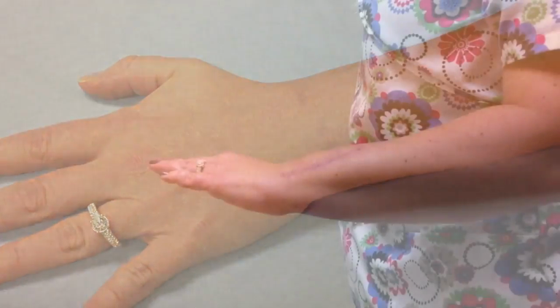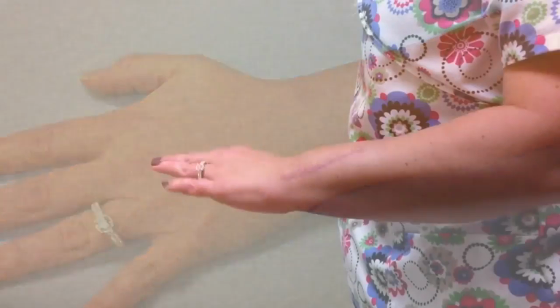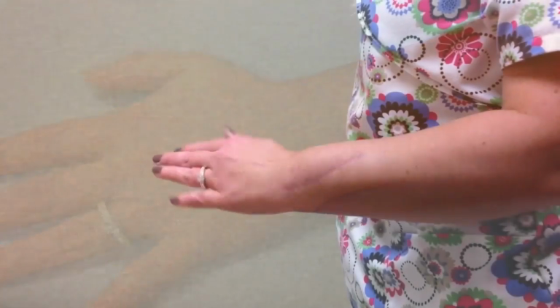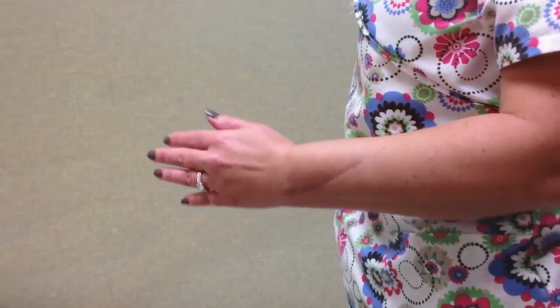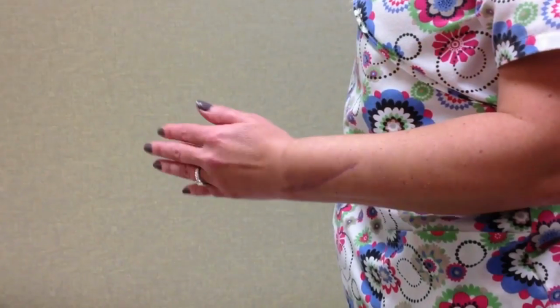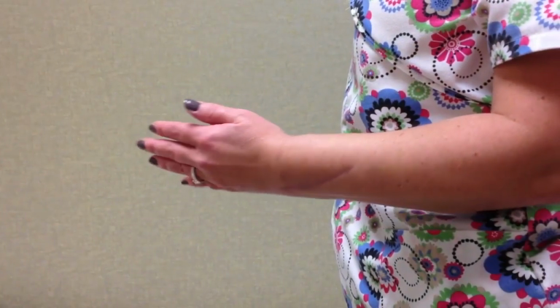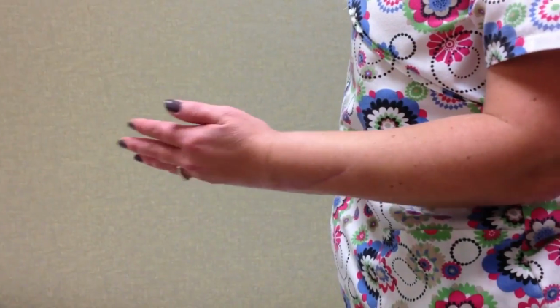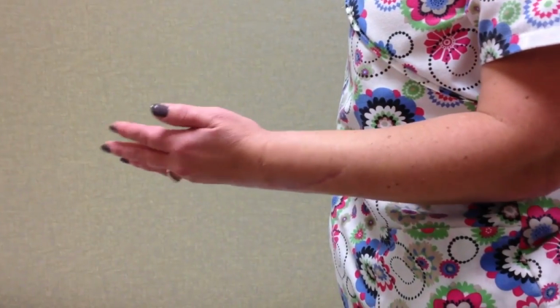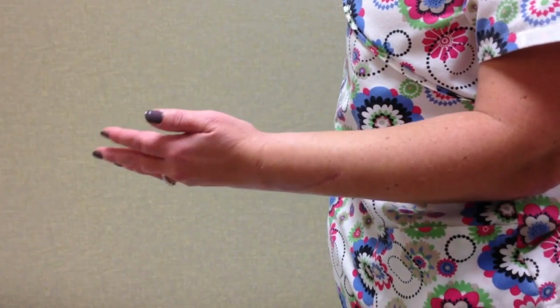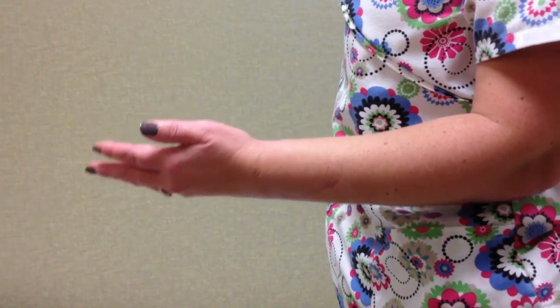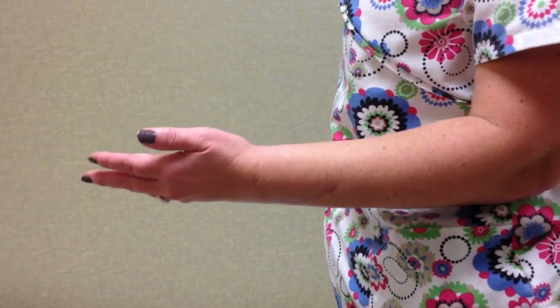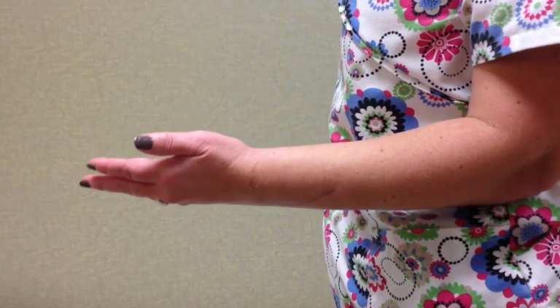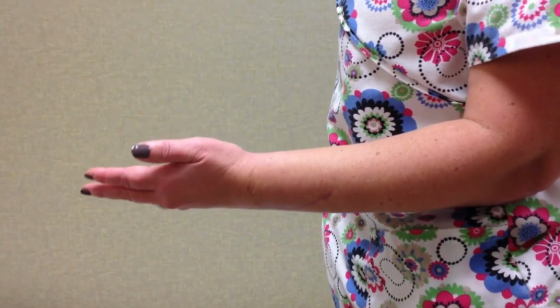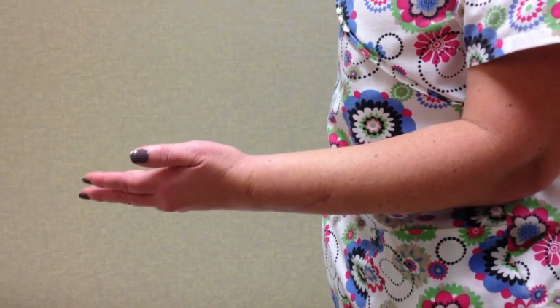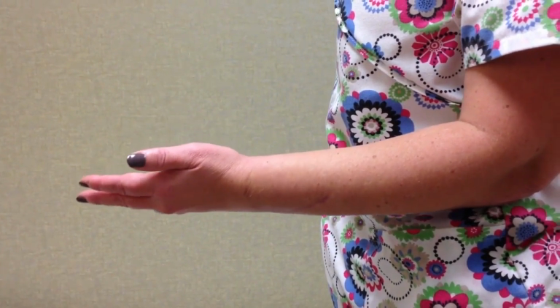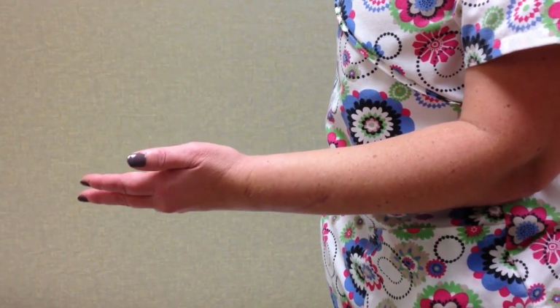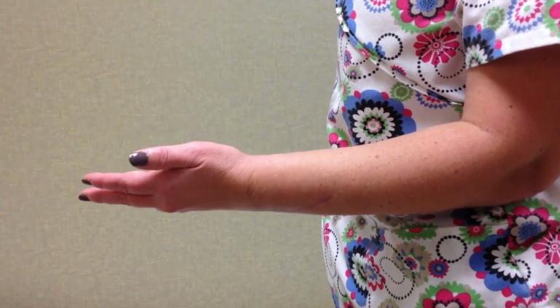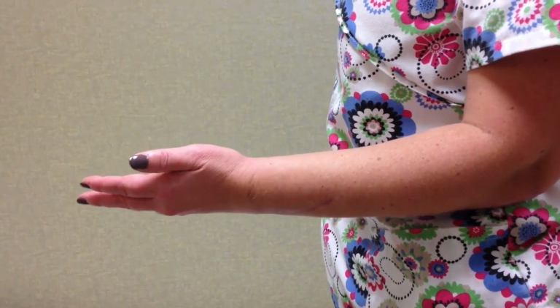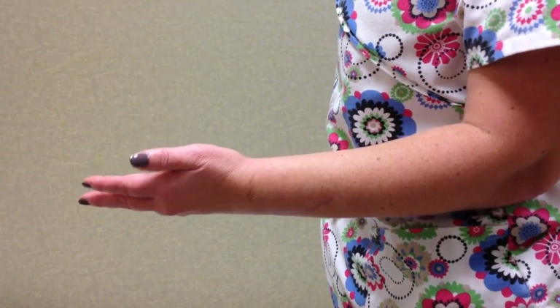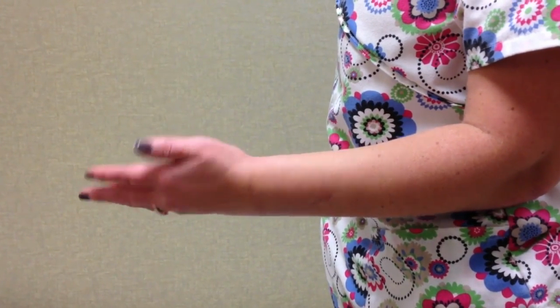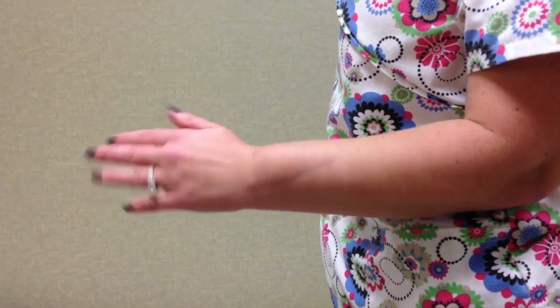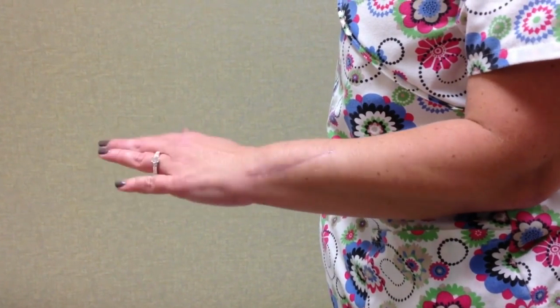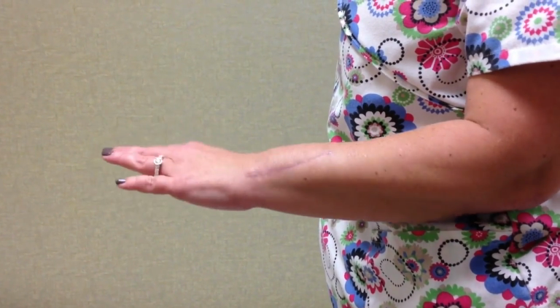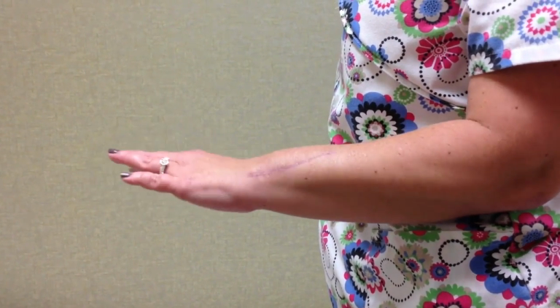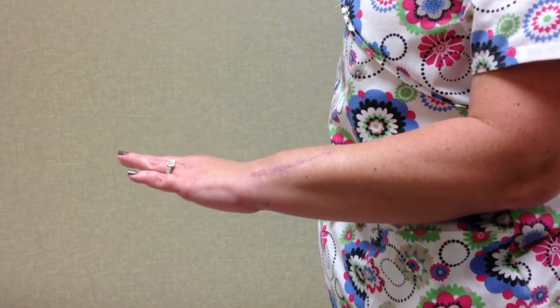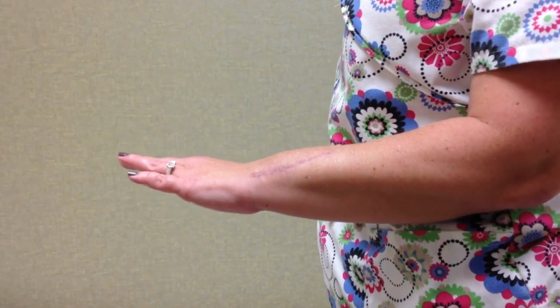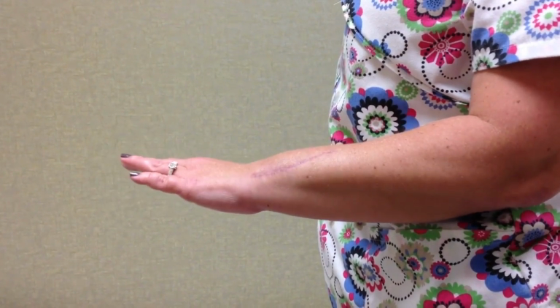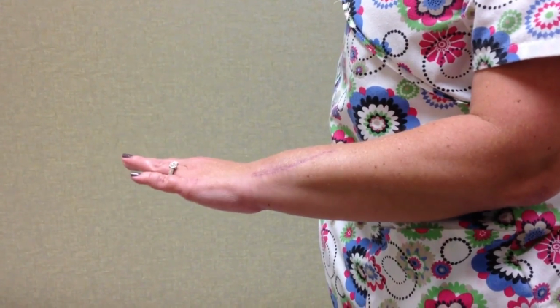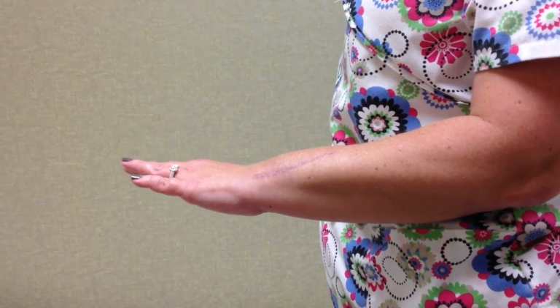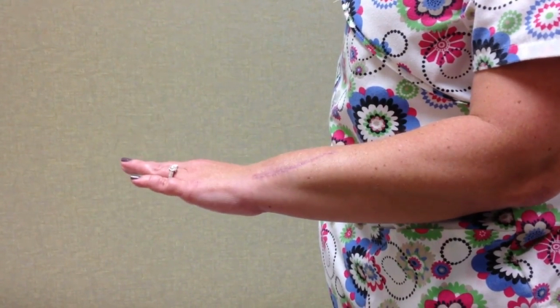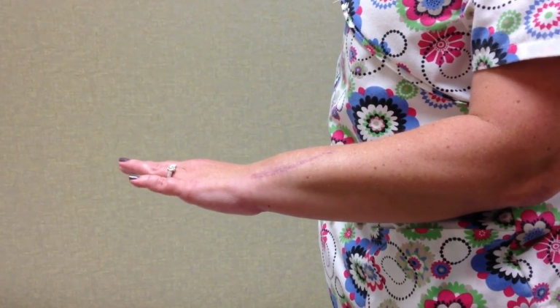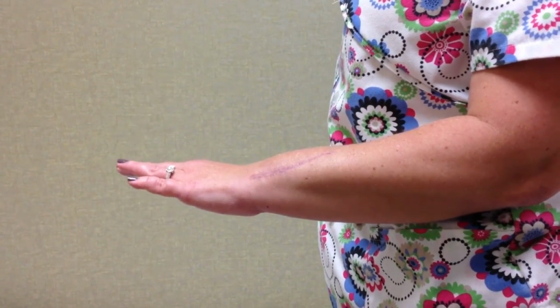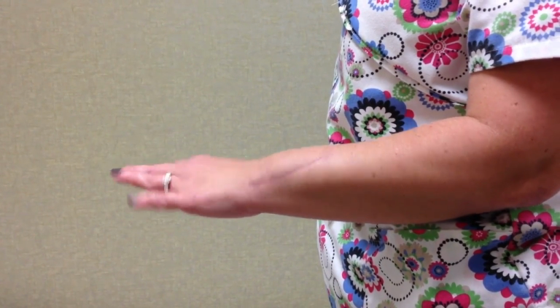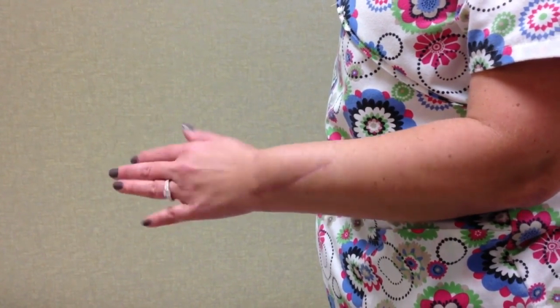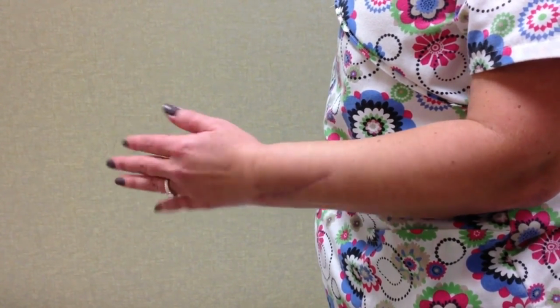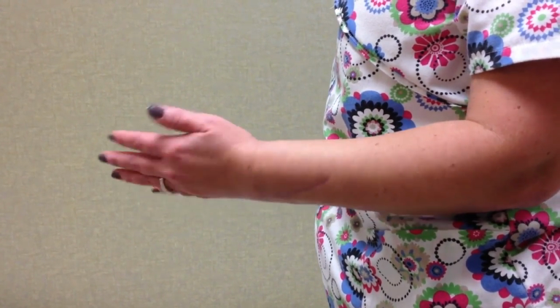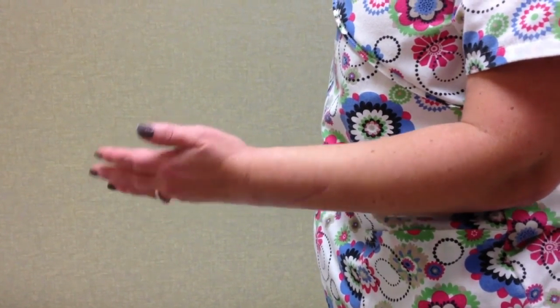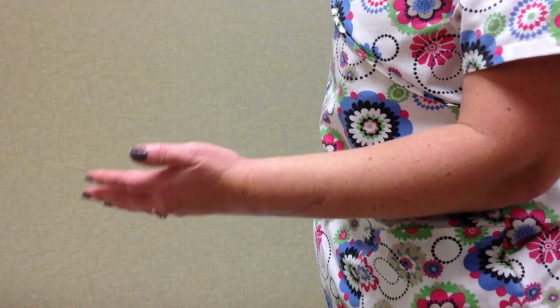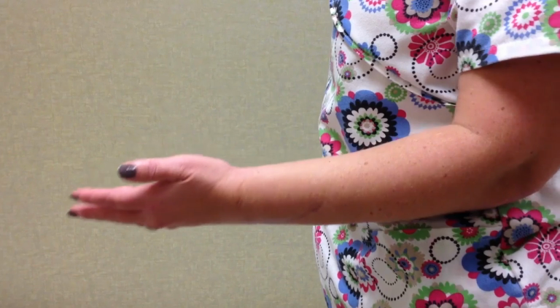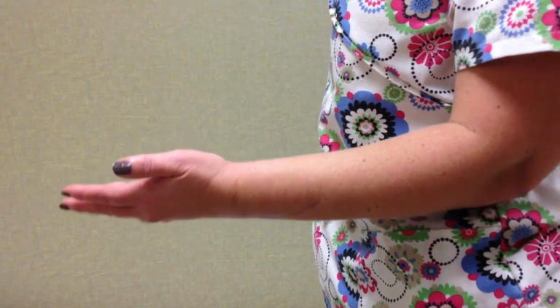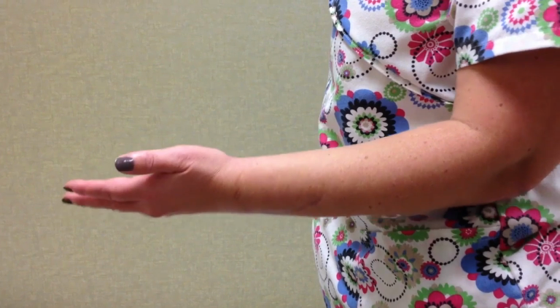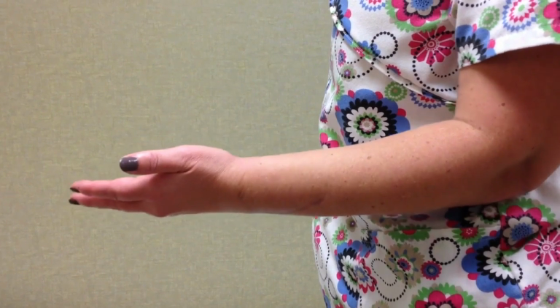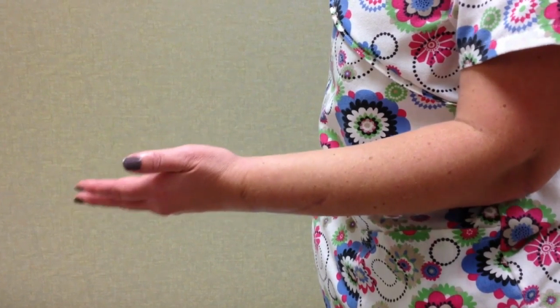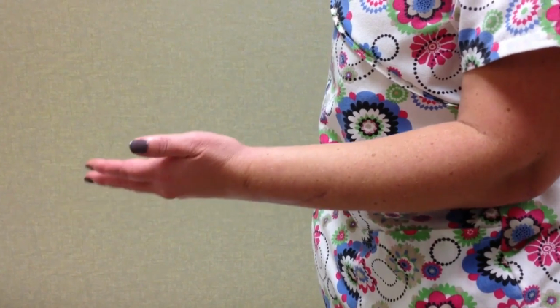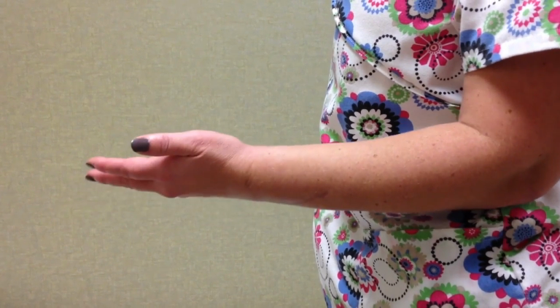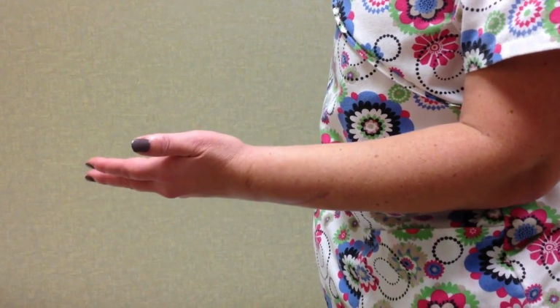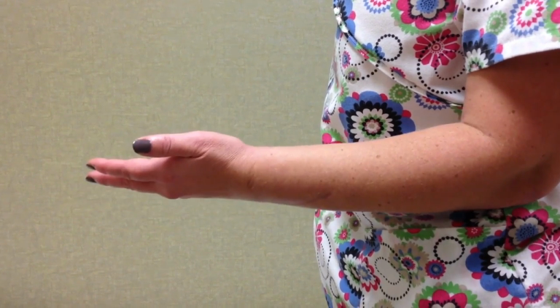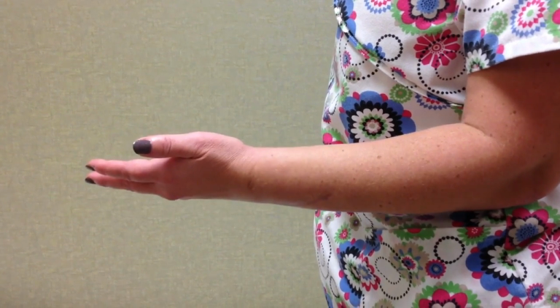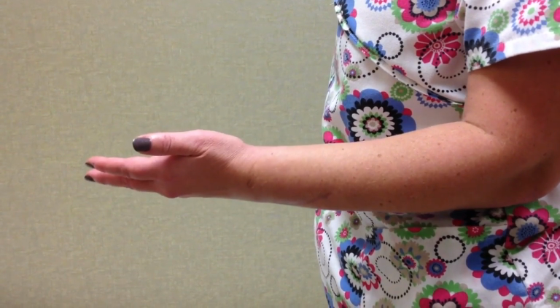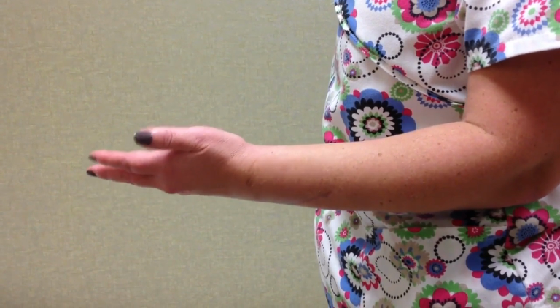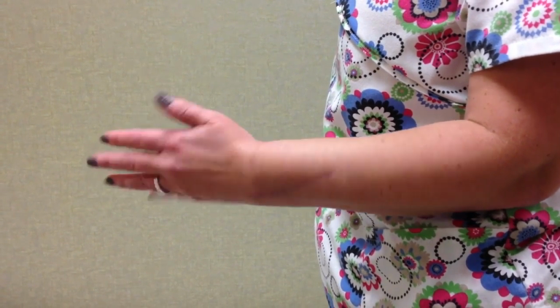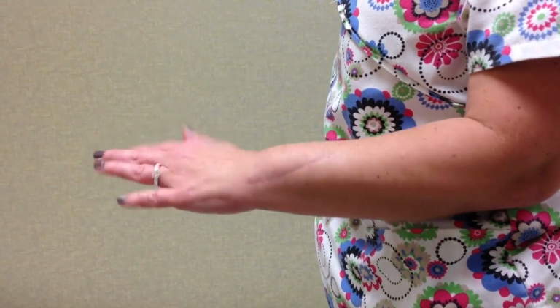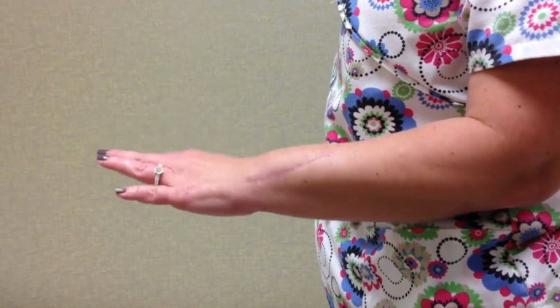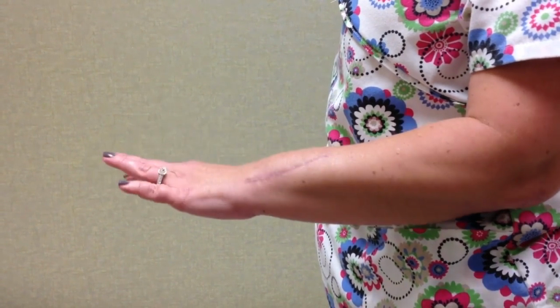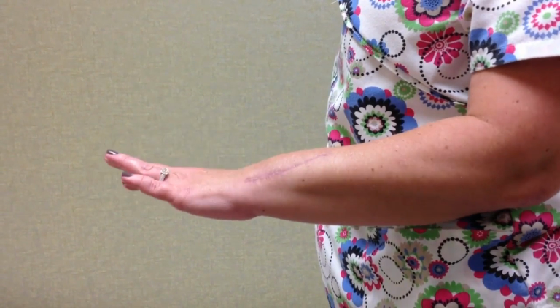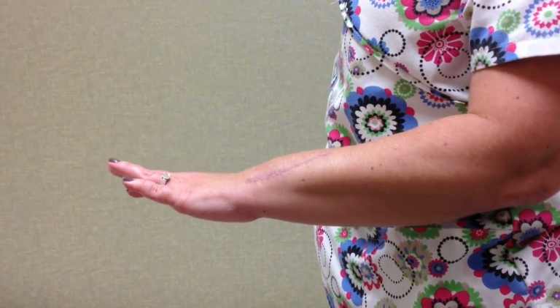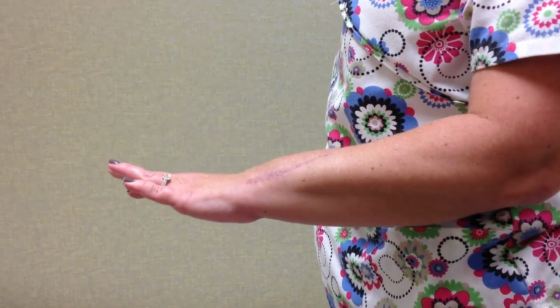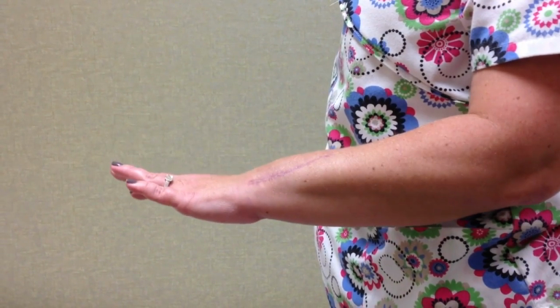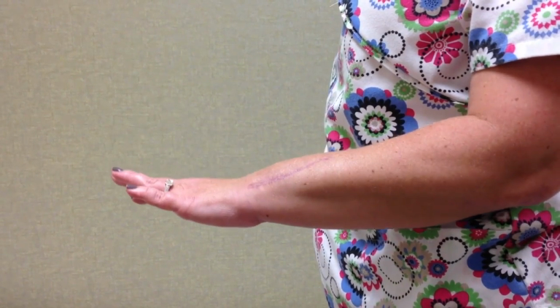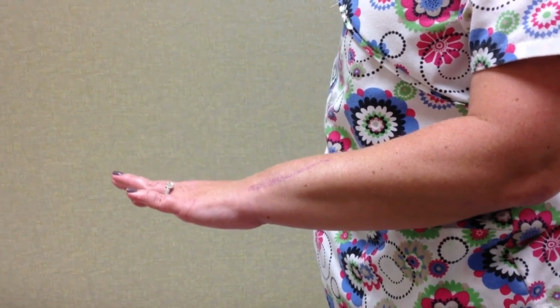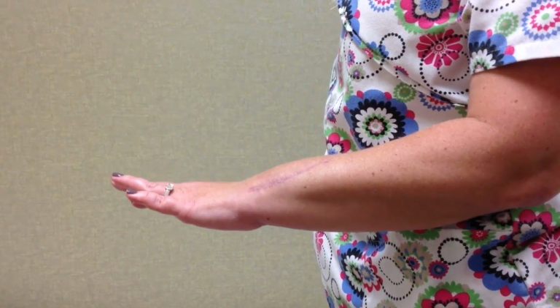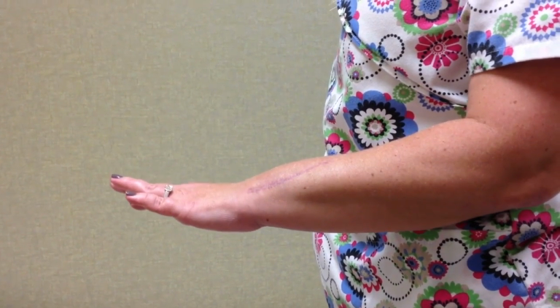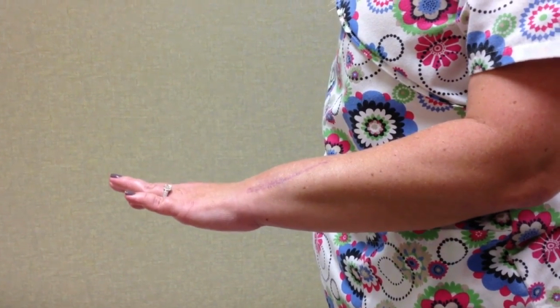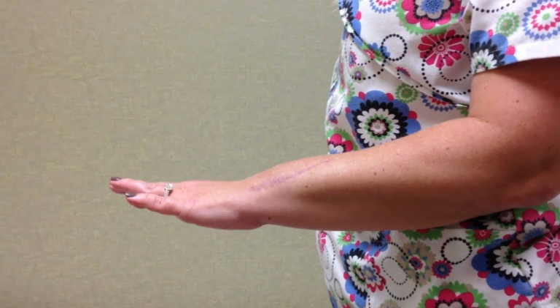Here's that same patient six weeks after Aptus arthroplasty. You can see the patient has regained the ability to turn palm up and palm down.